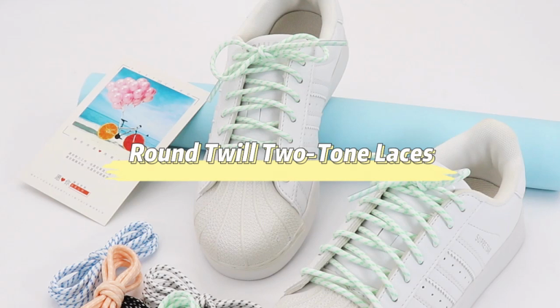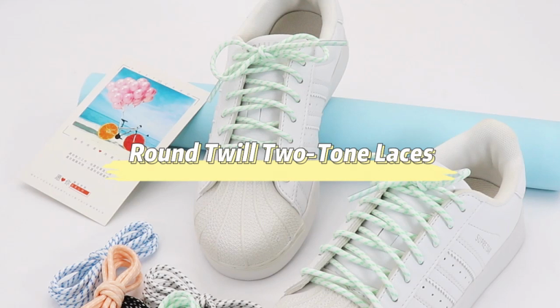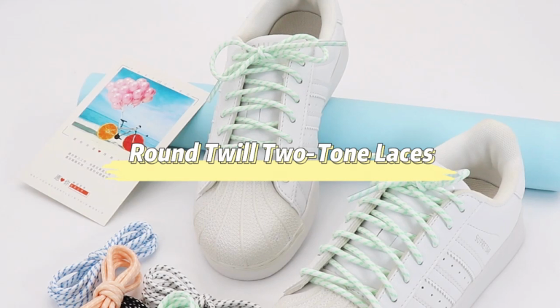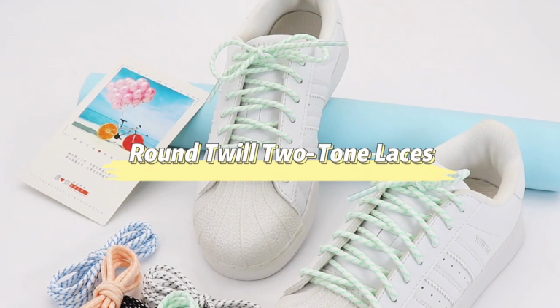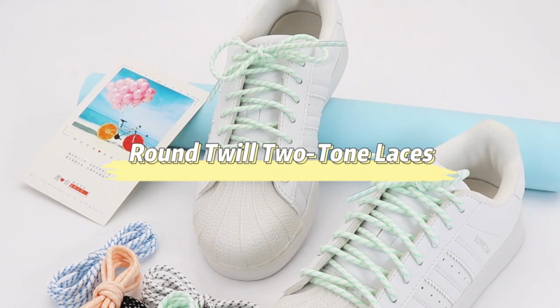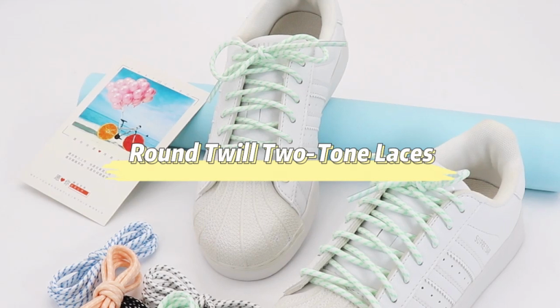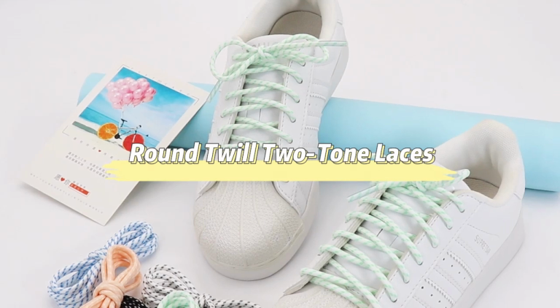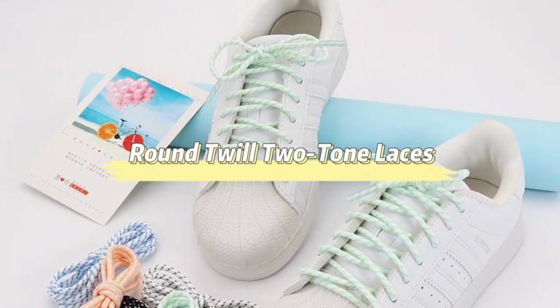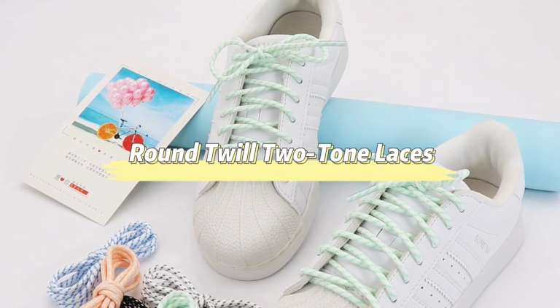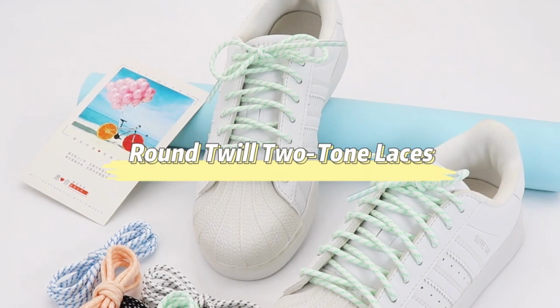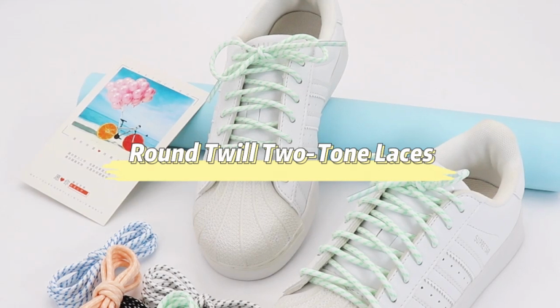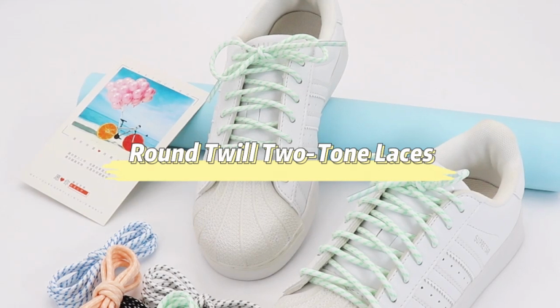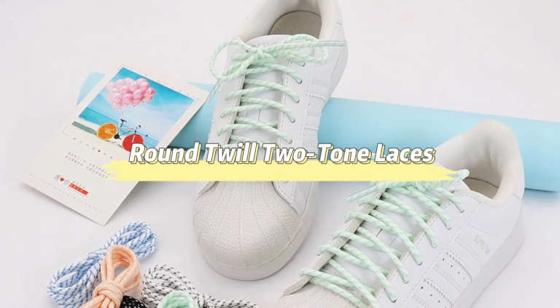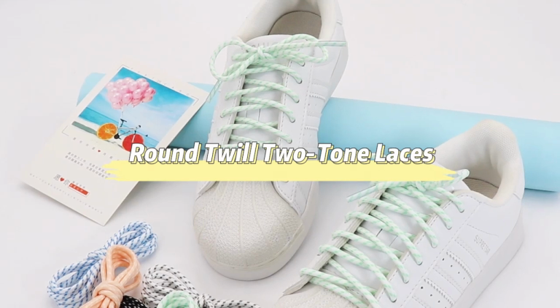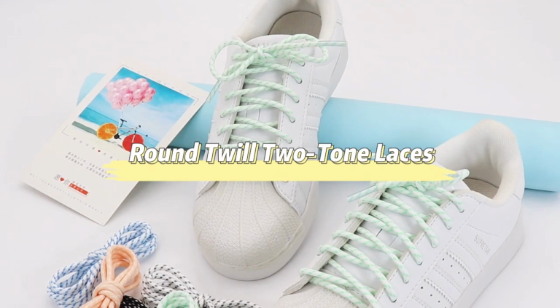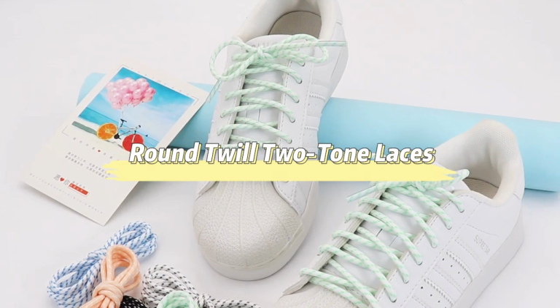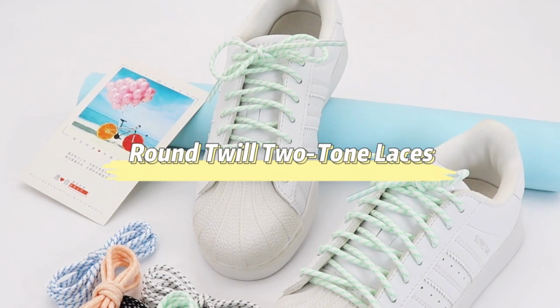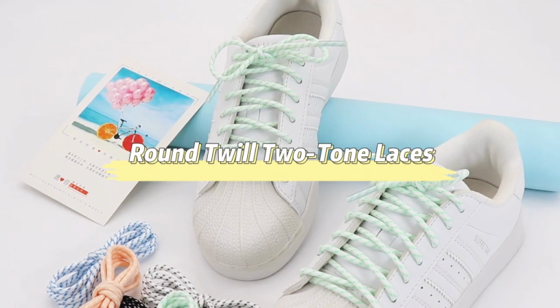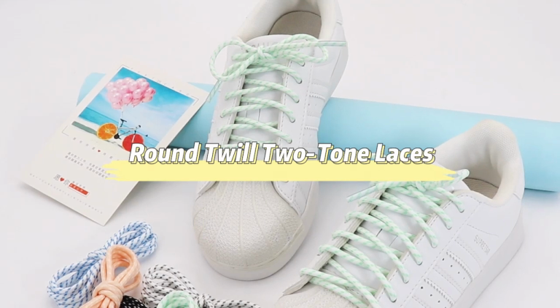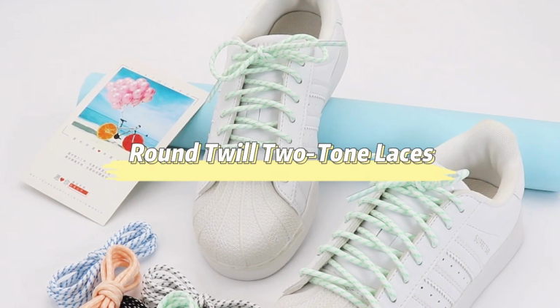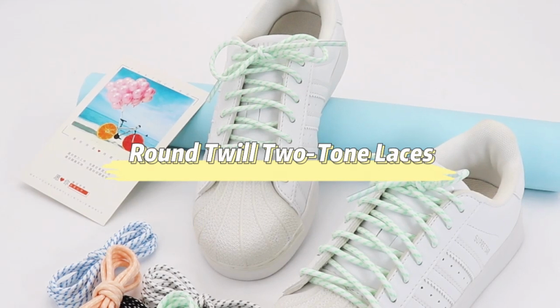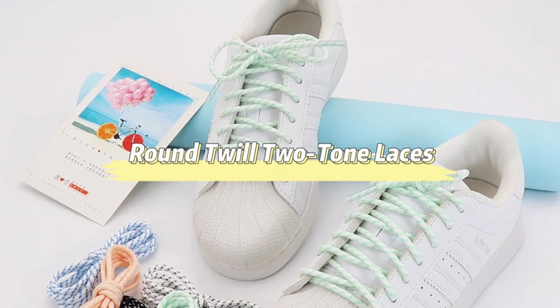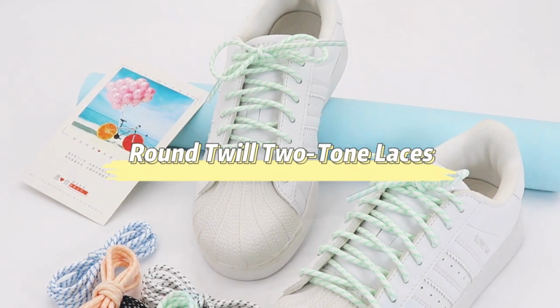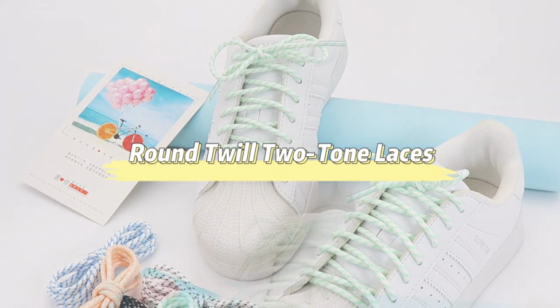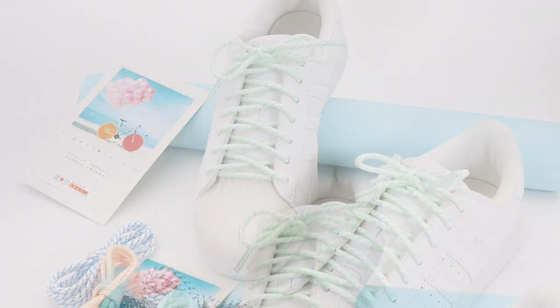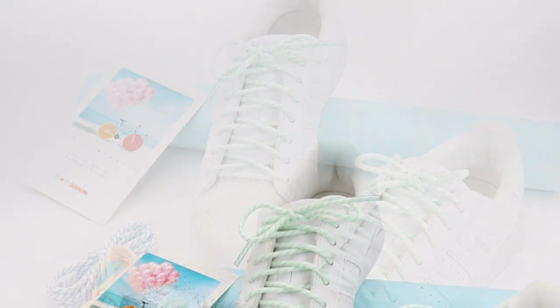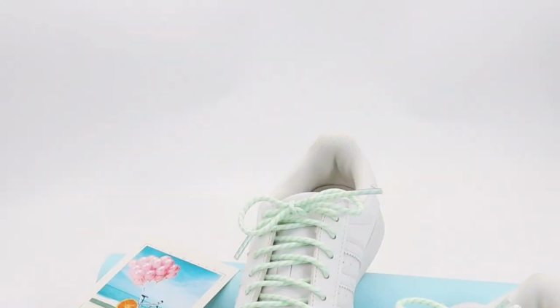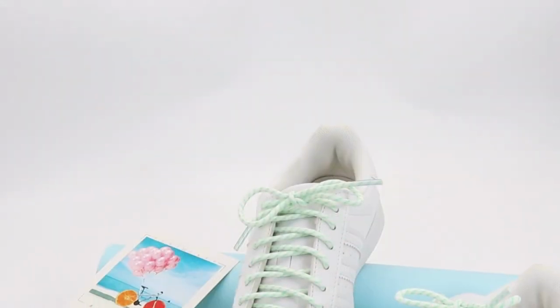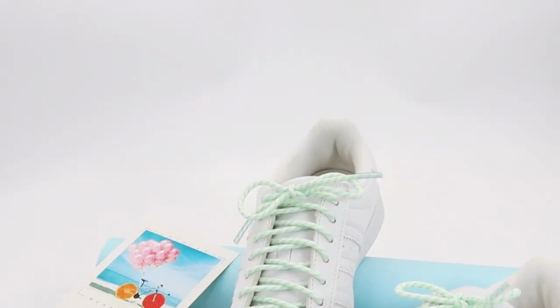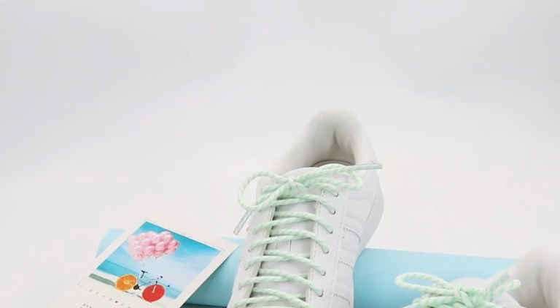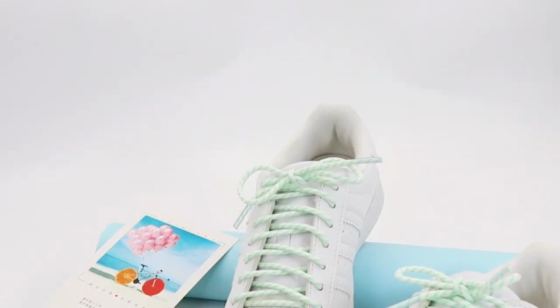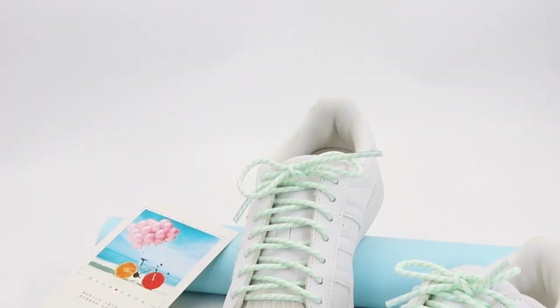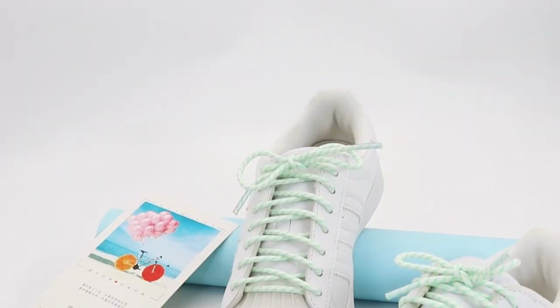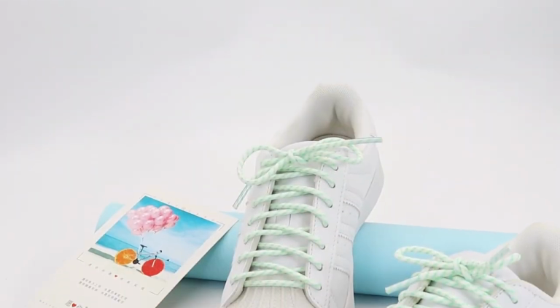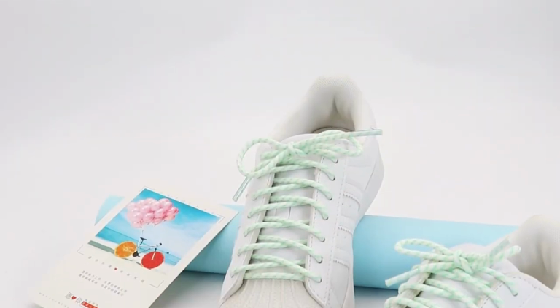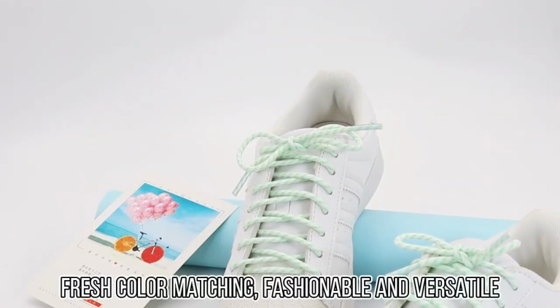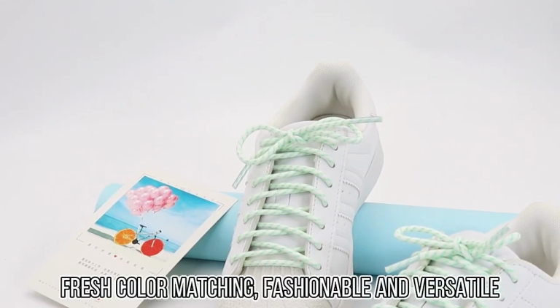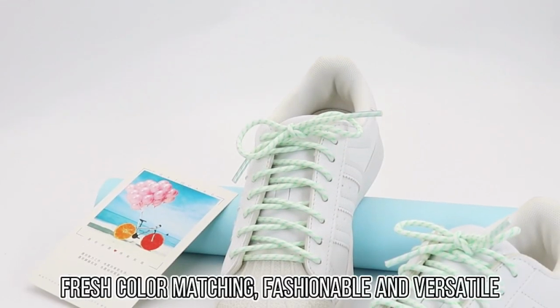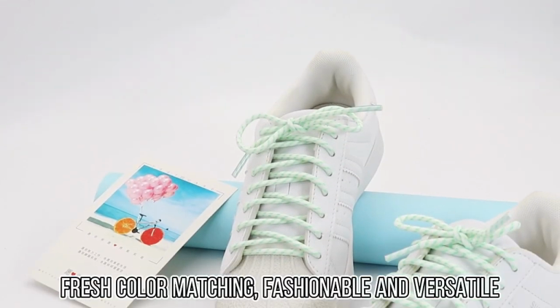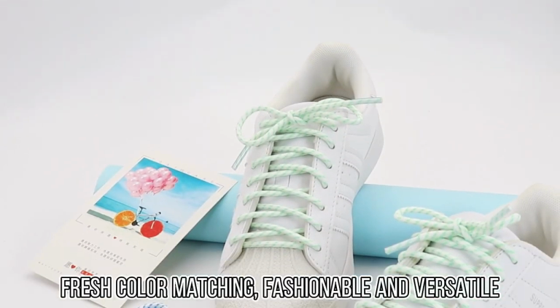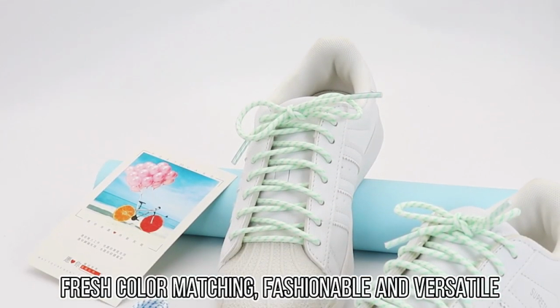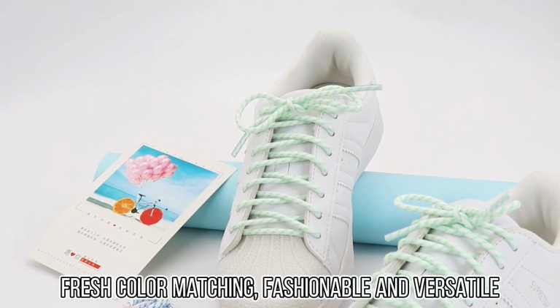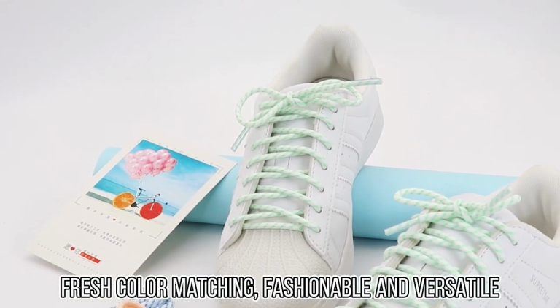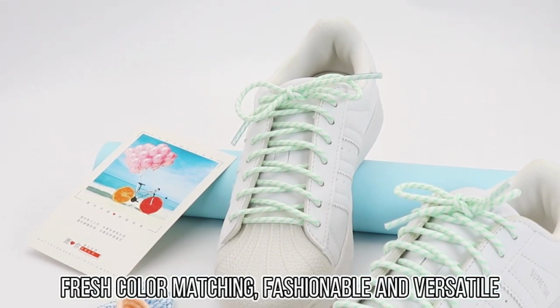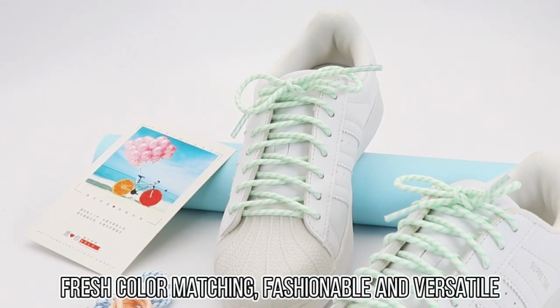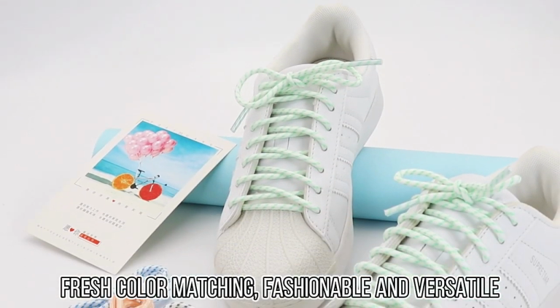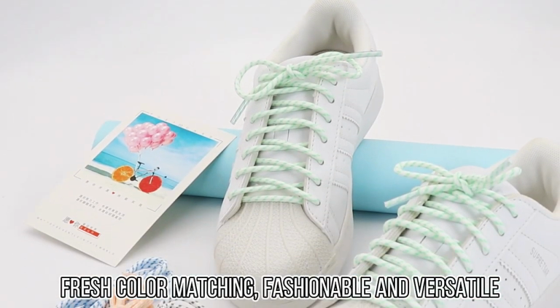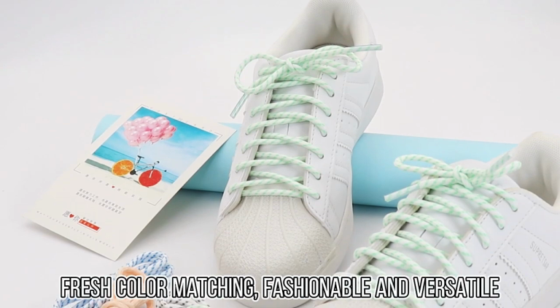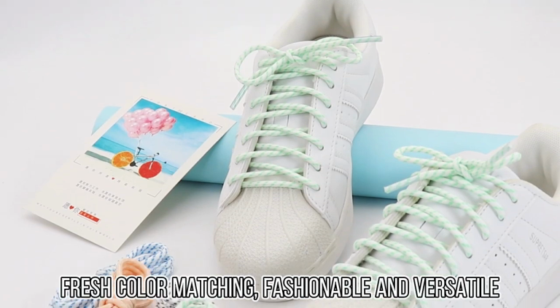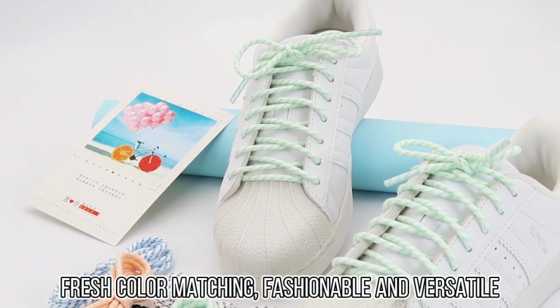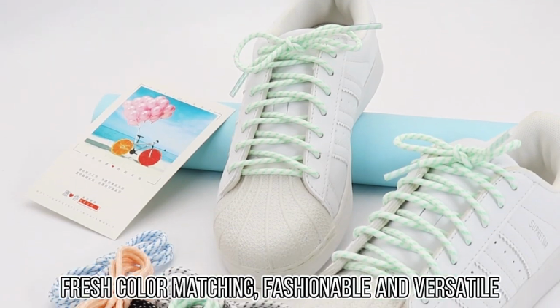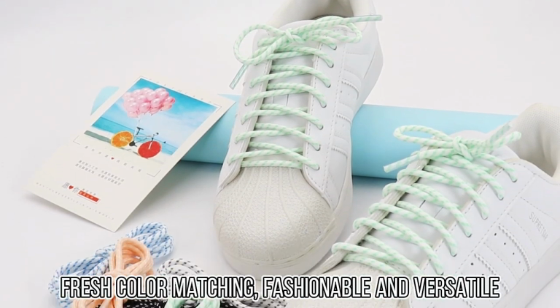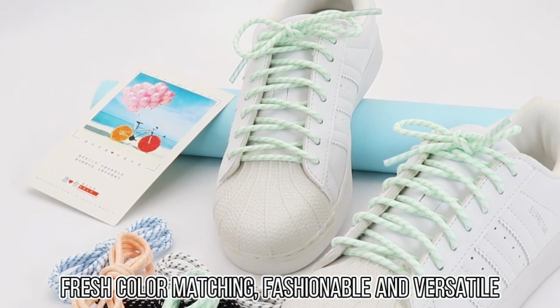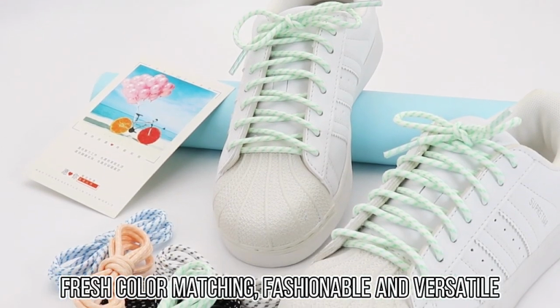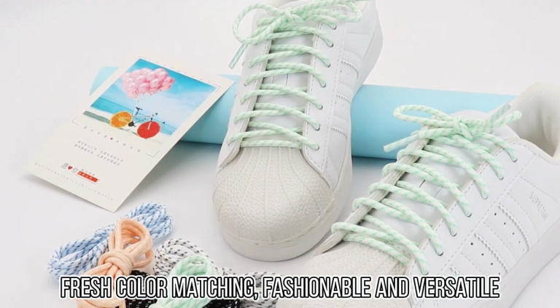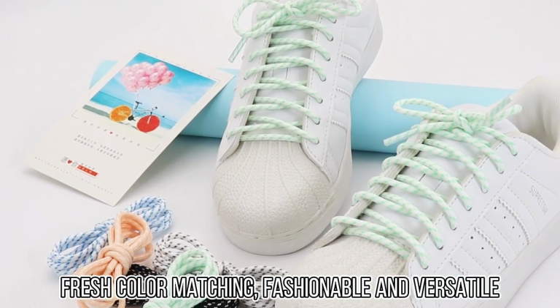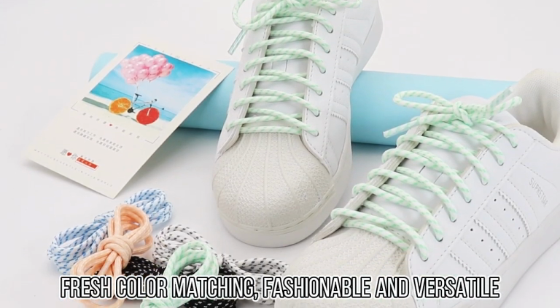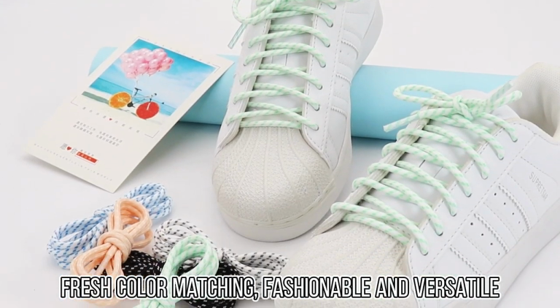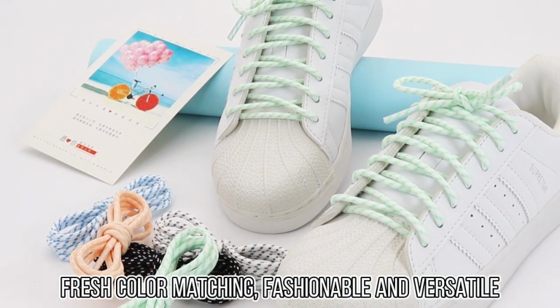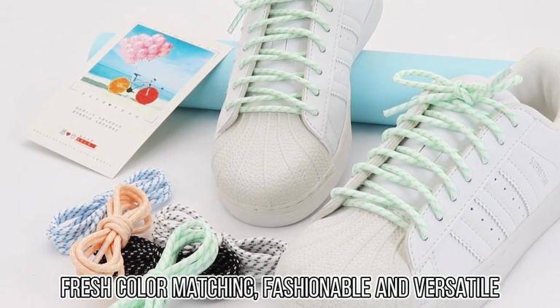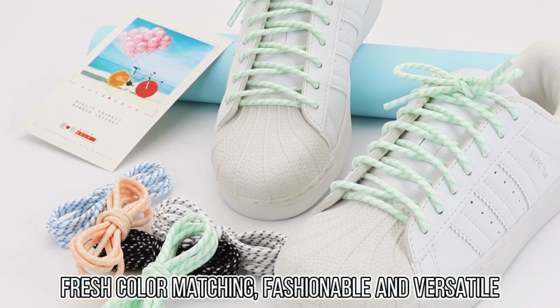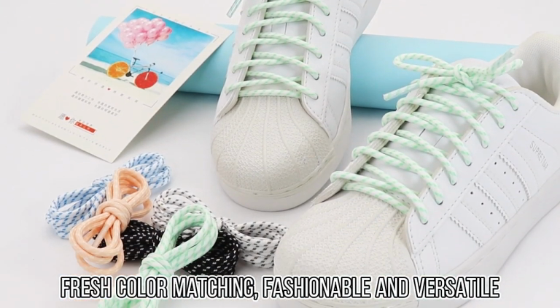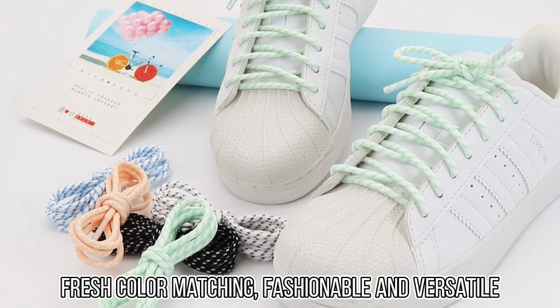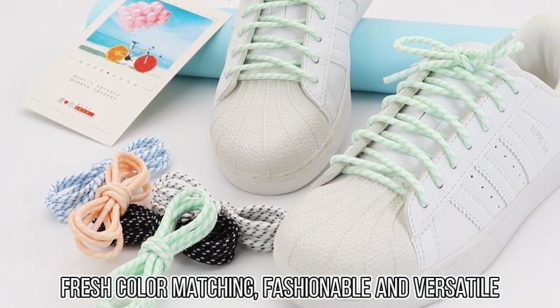Round 2-2-tone ASUS Fresh color matching, fashionable and versatile.